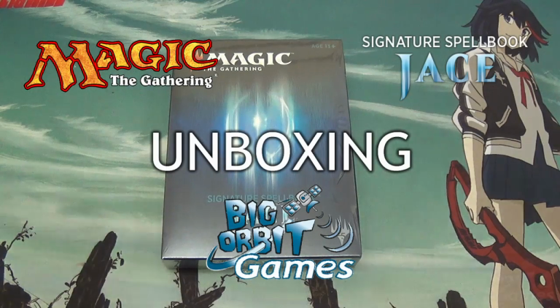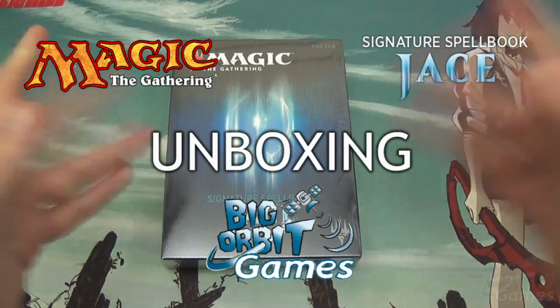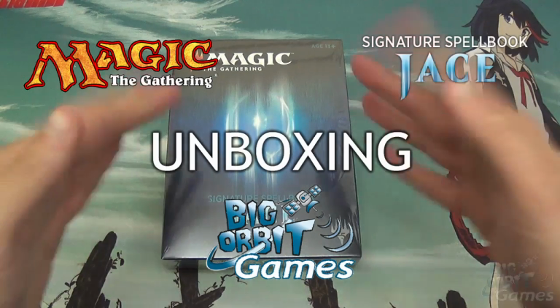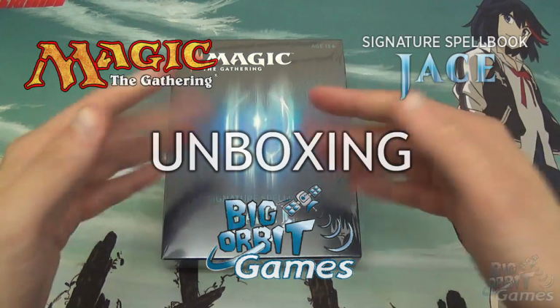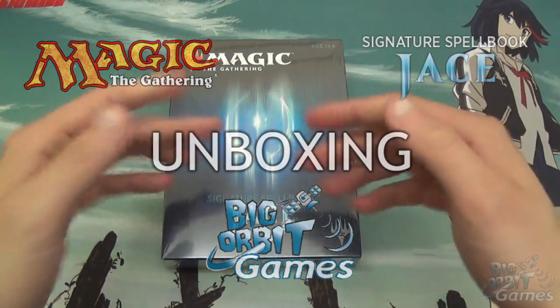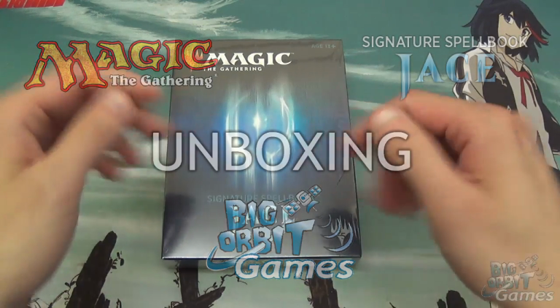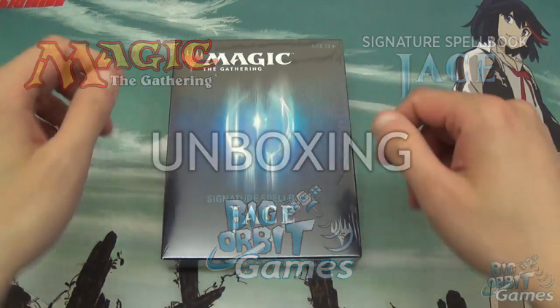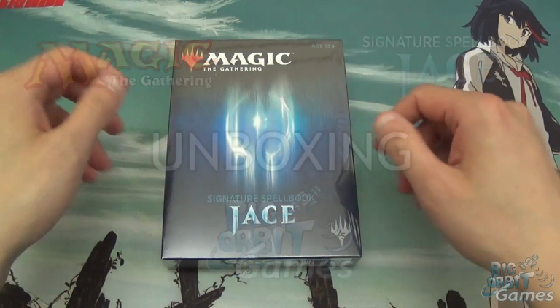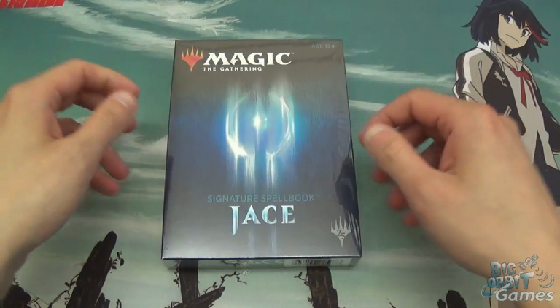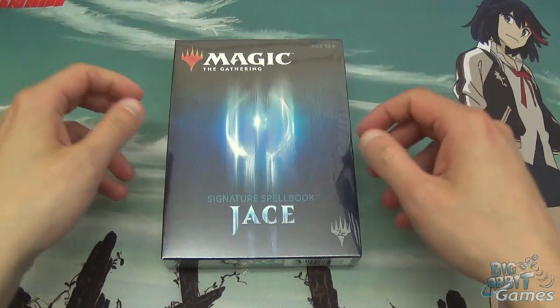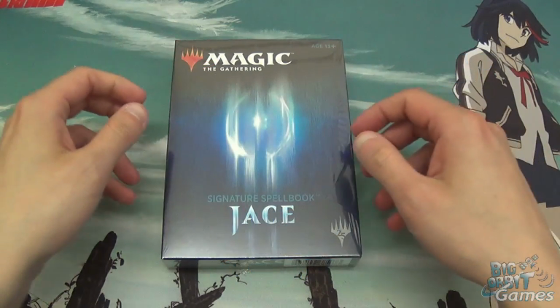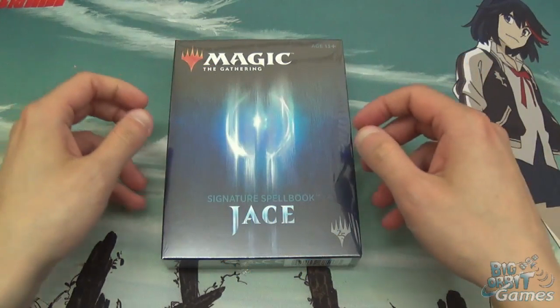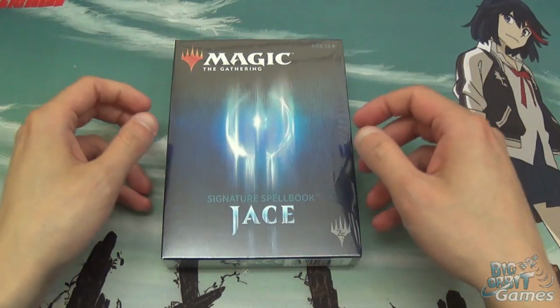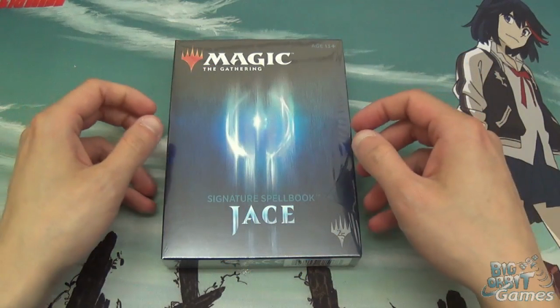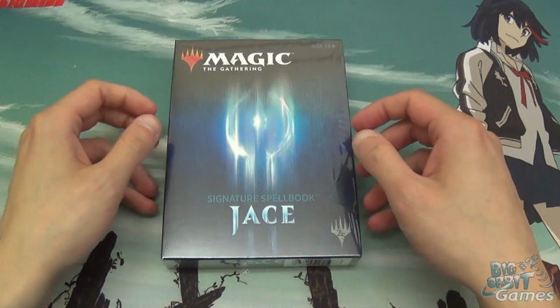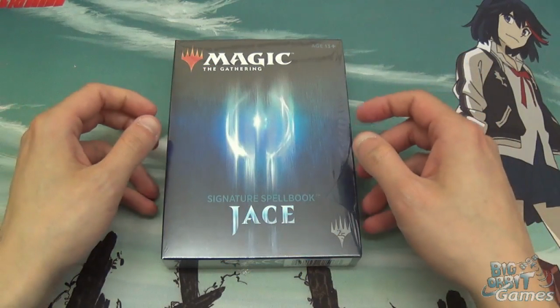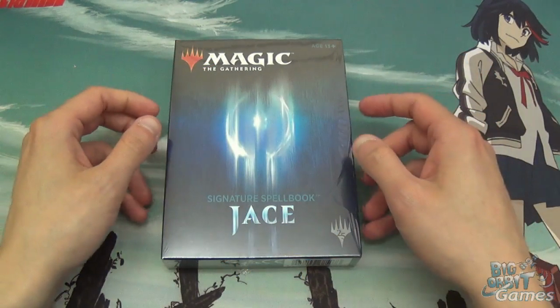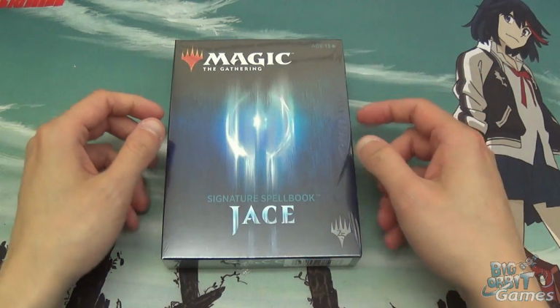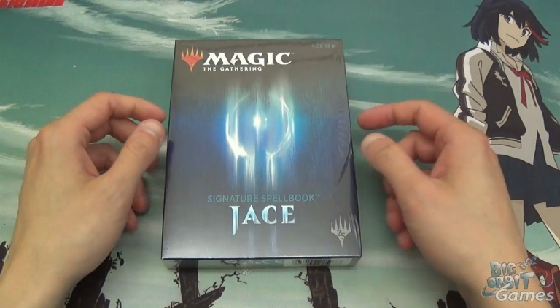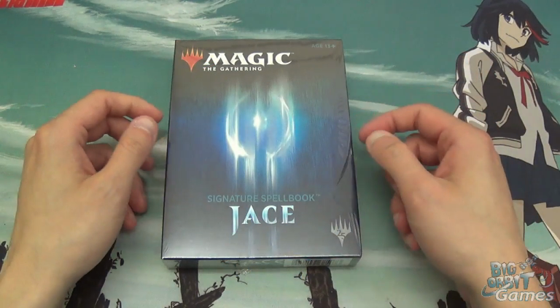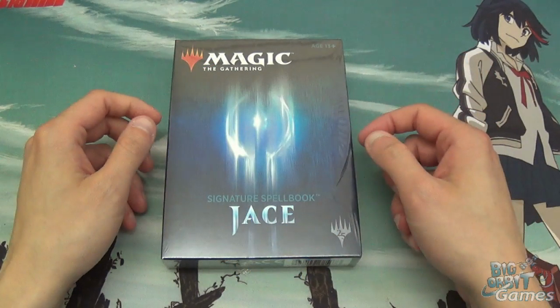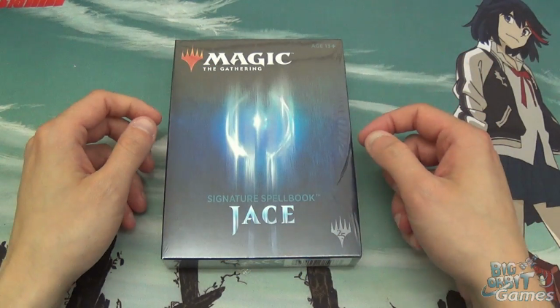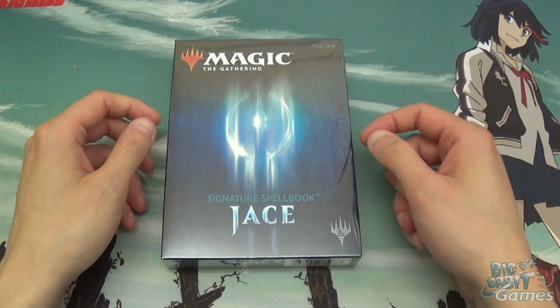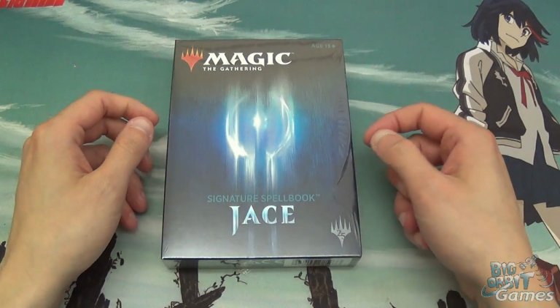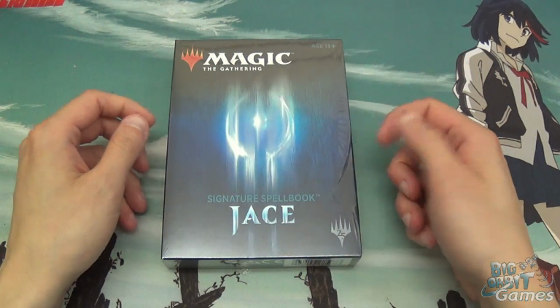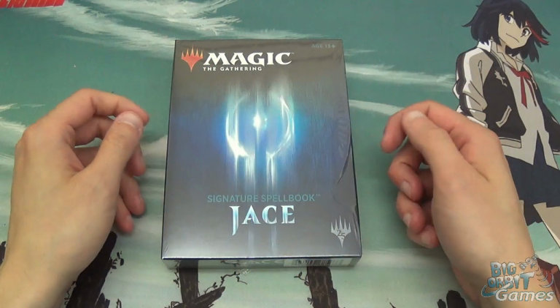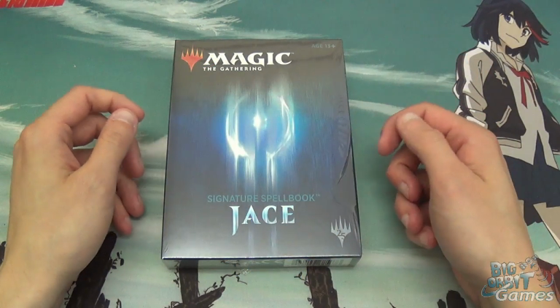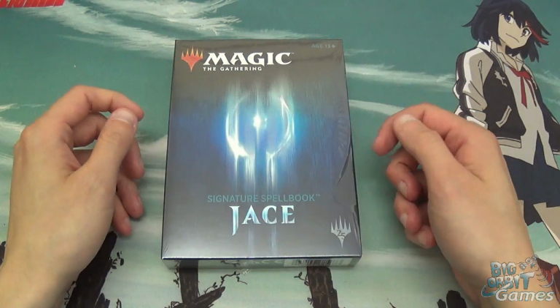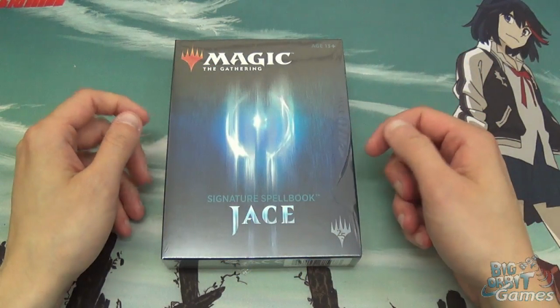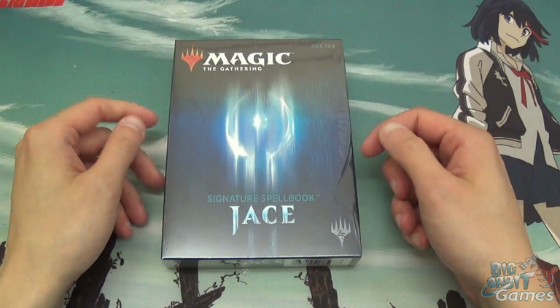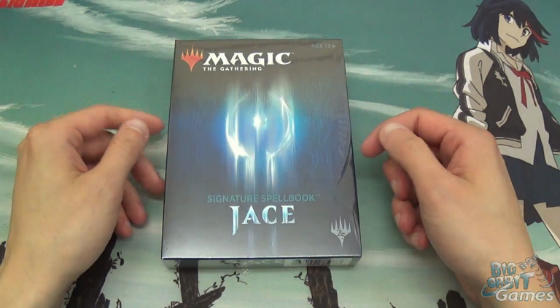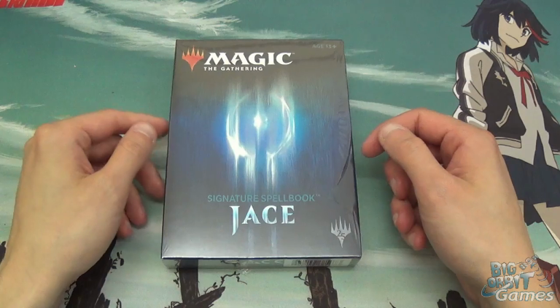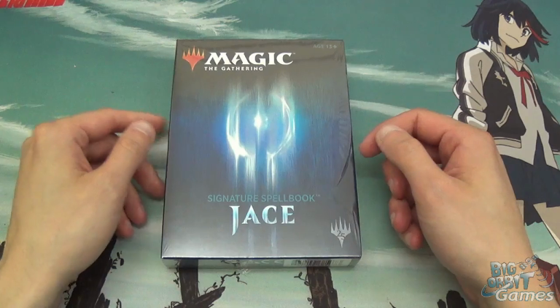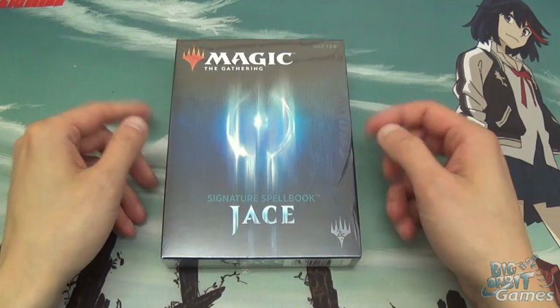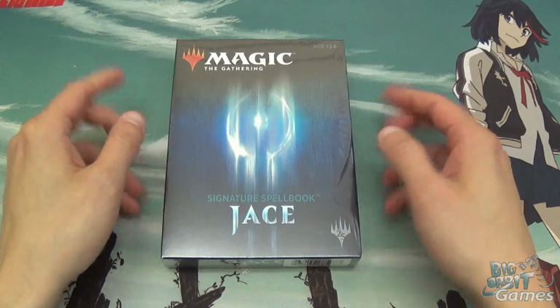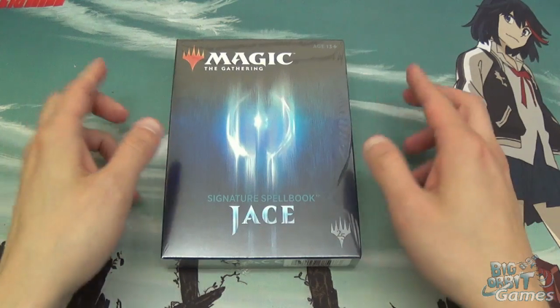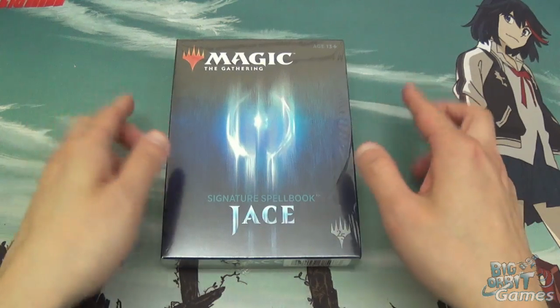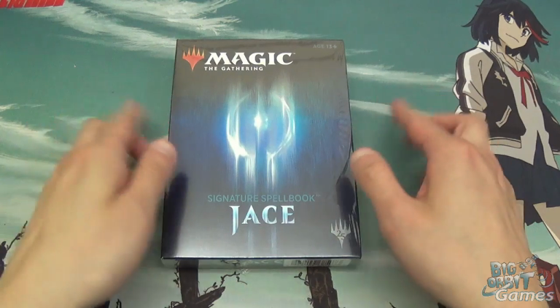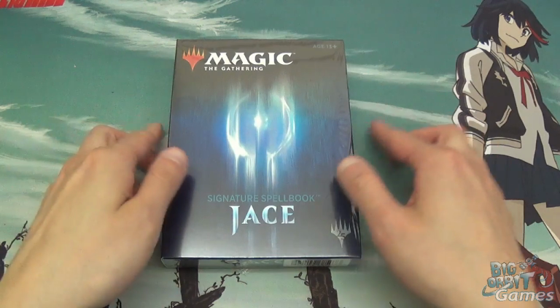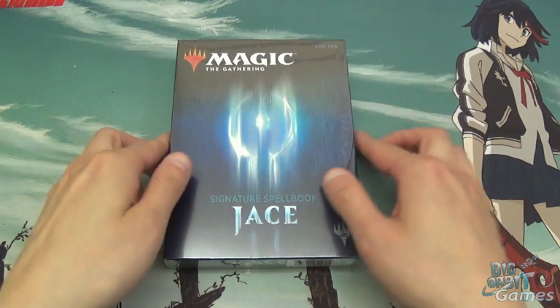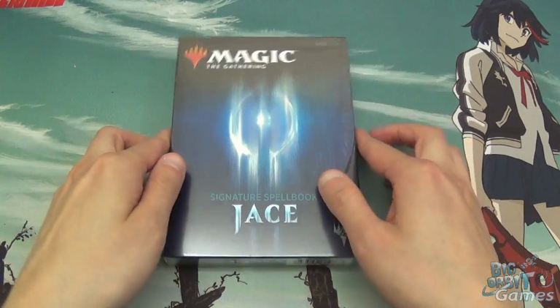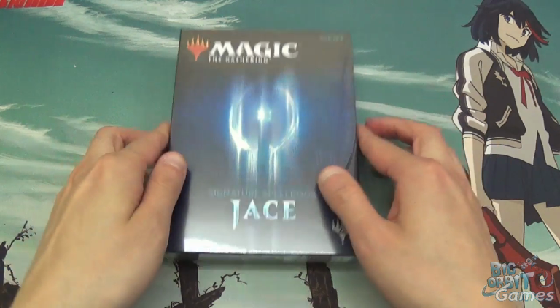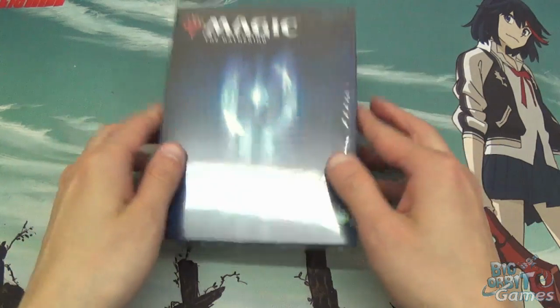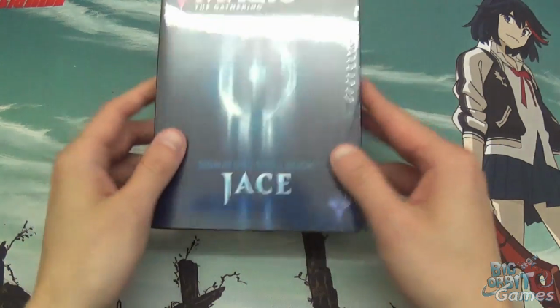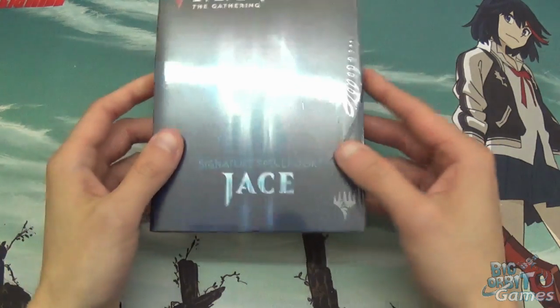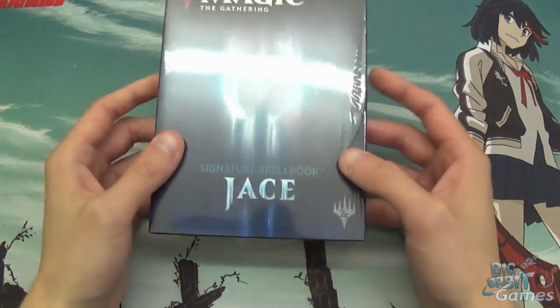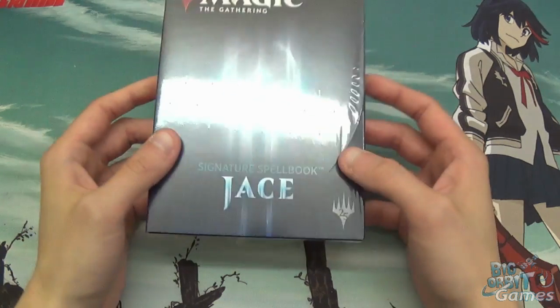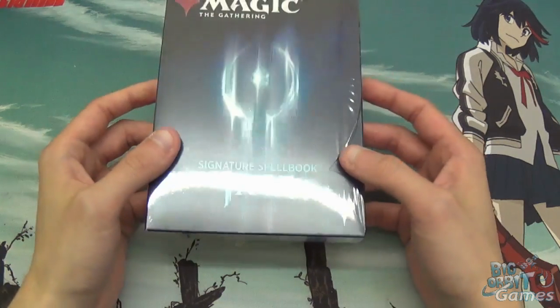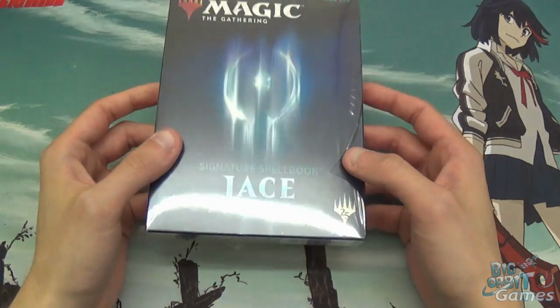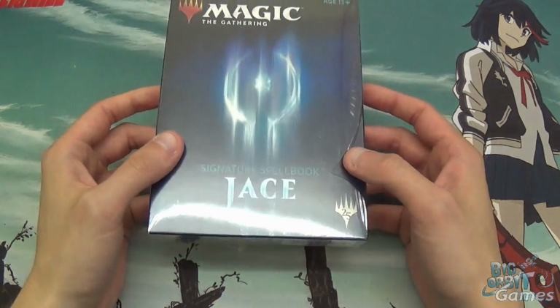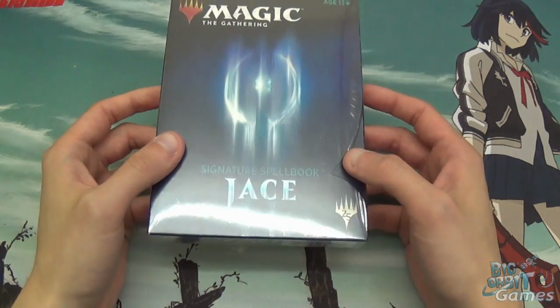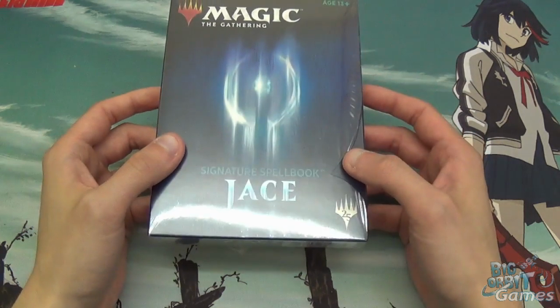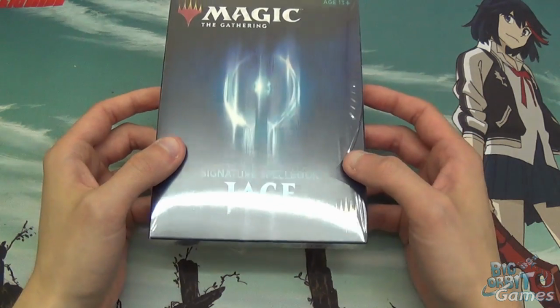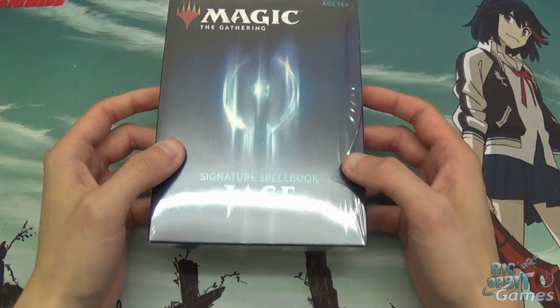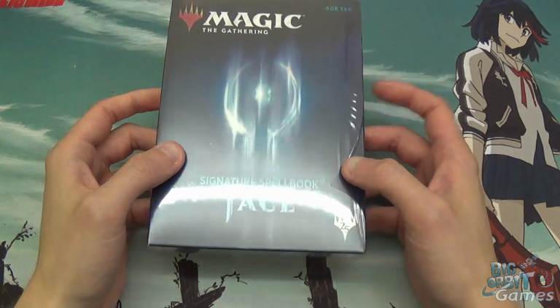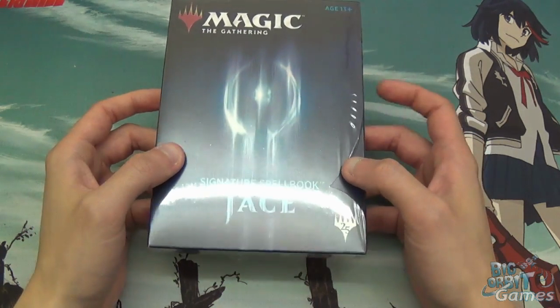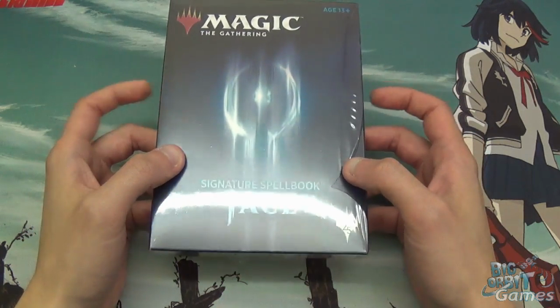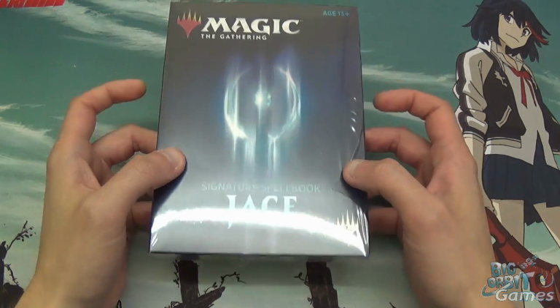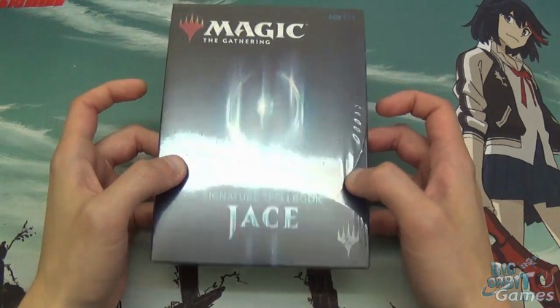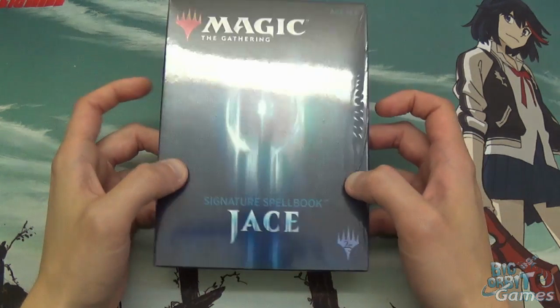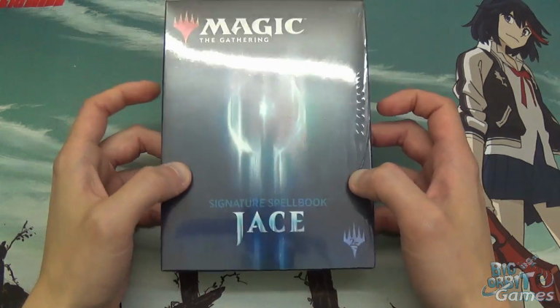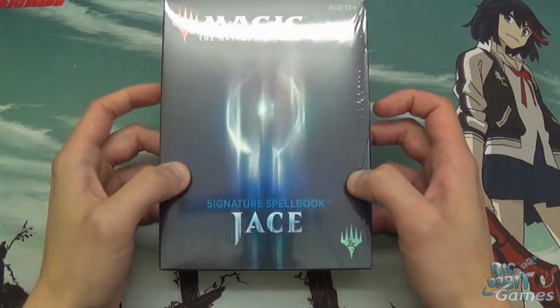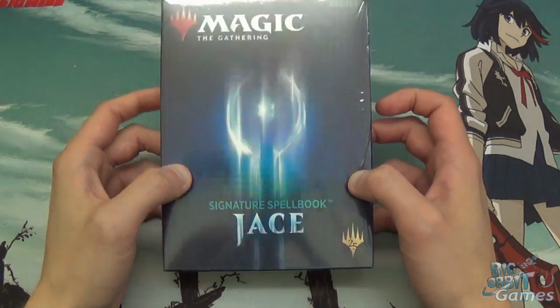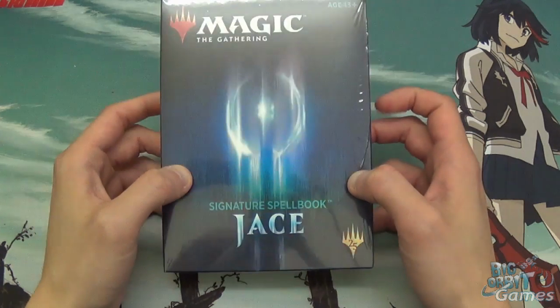Hello and welcome to another Big Obi Games unboxing video. I'm Chris and today we are looking at the Jace Signature Spellbook.